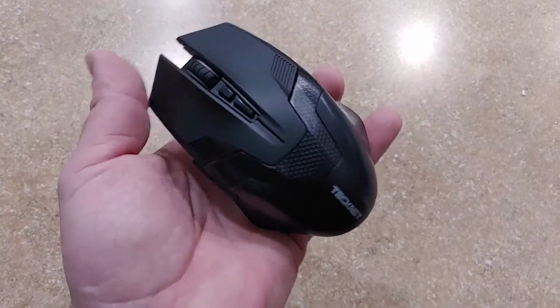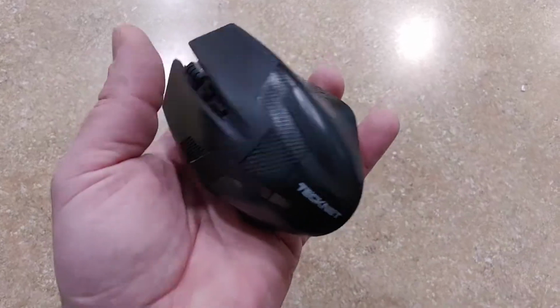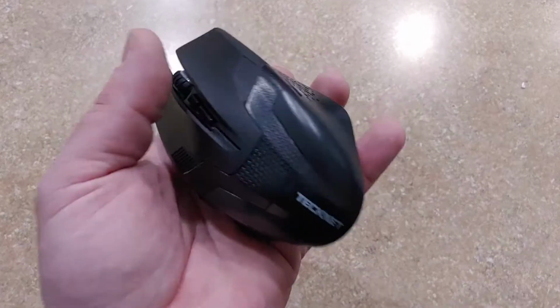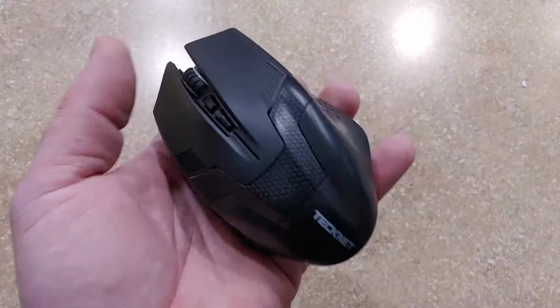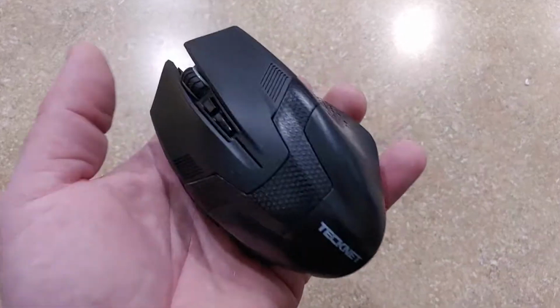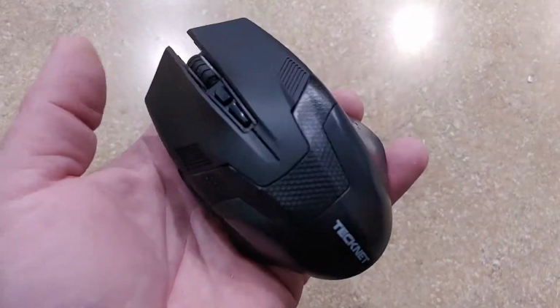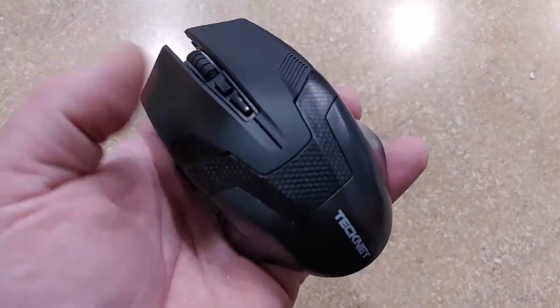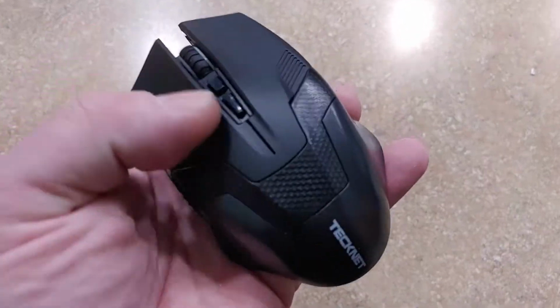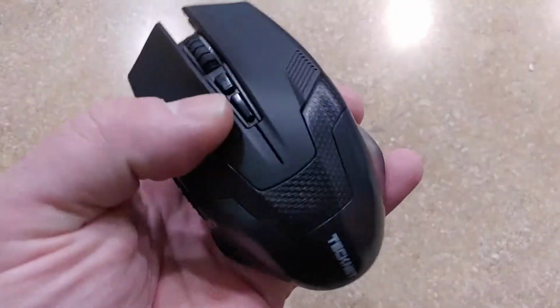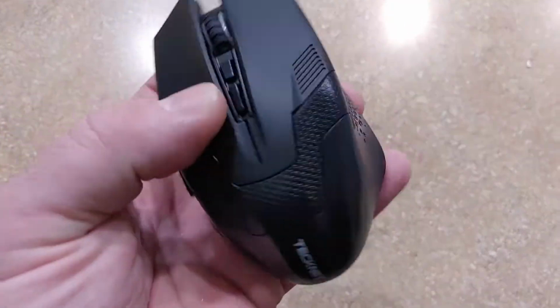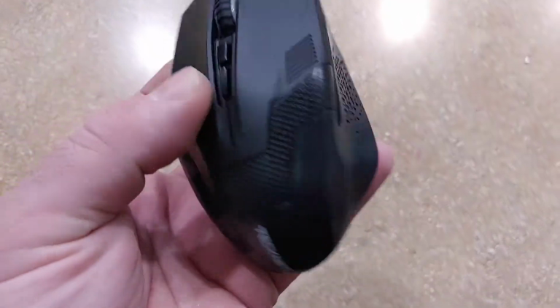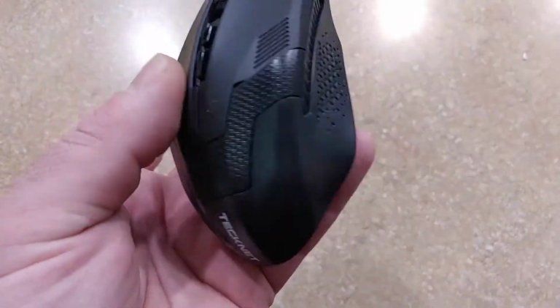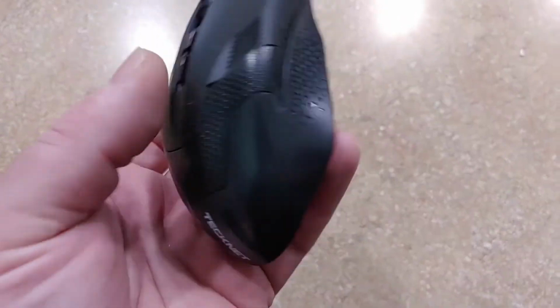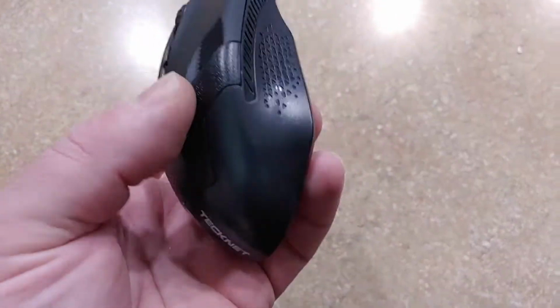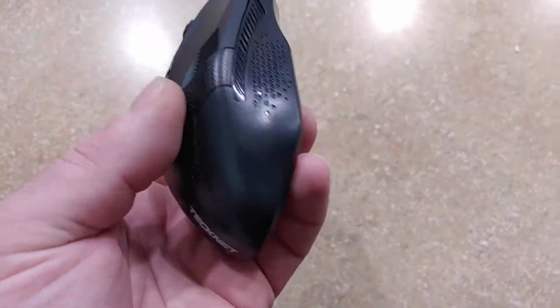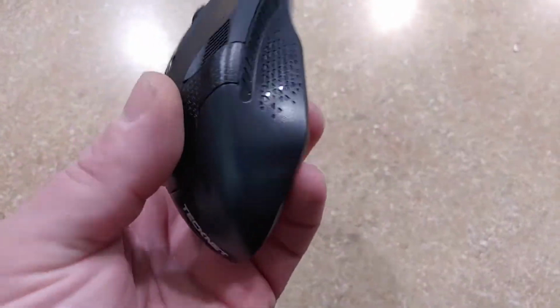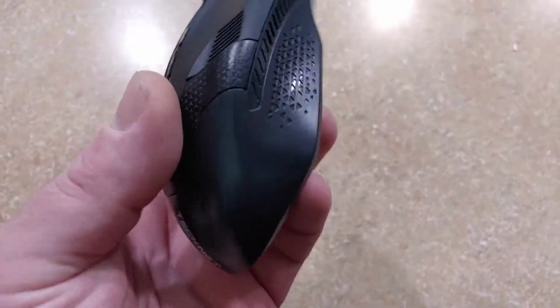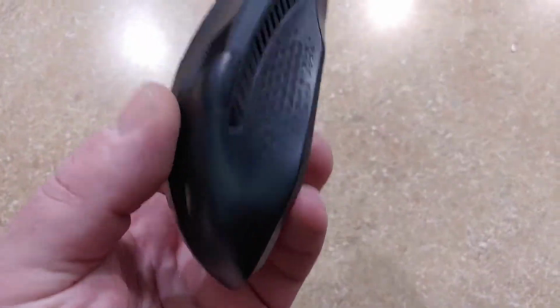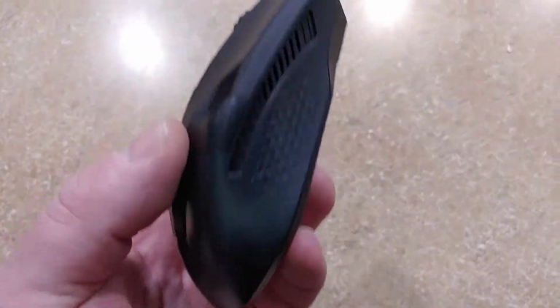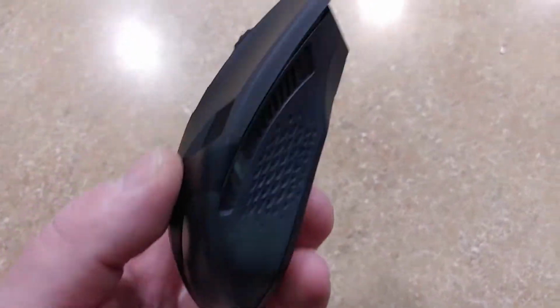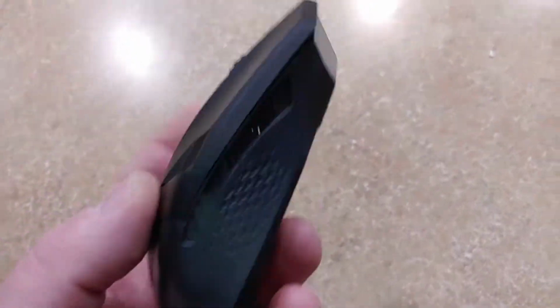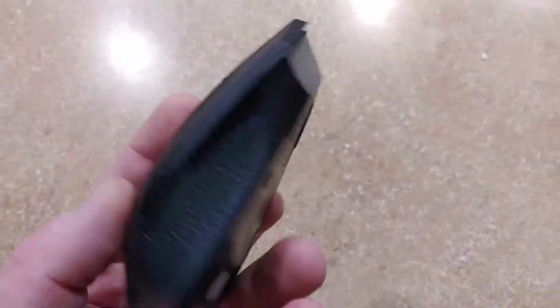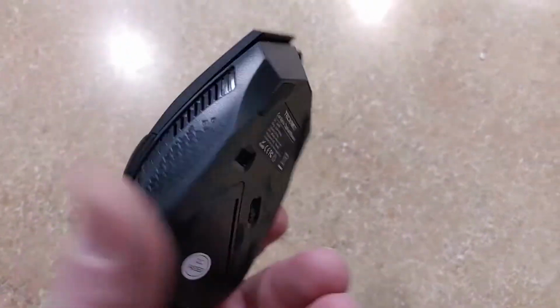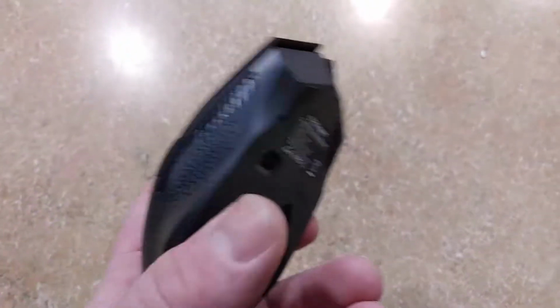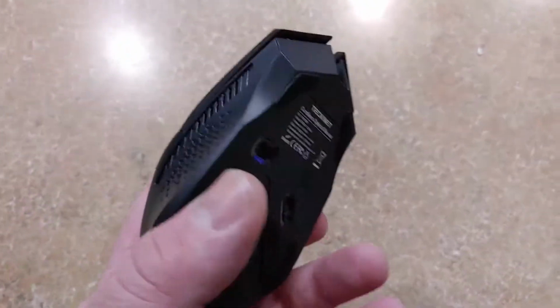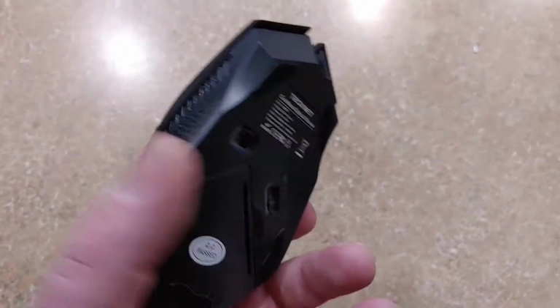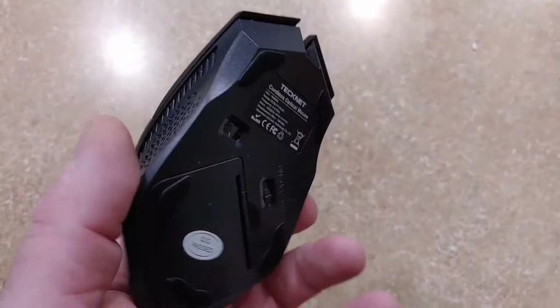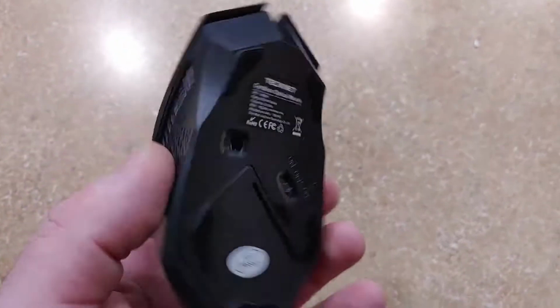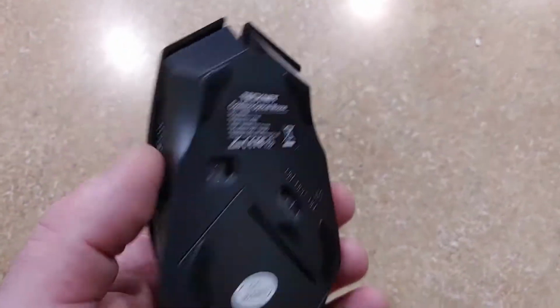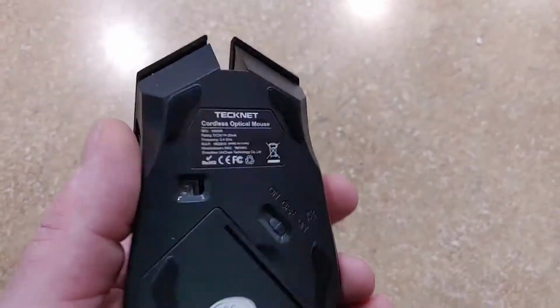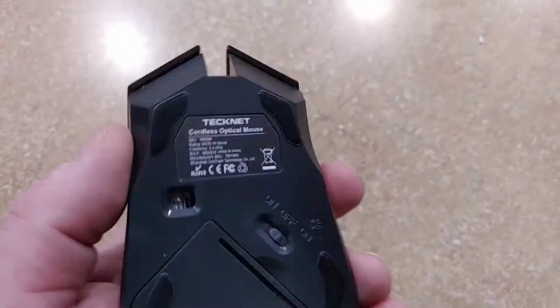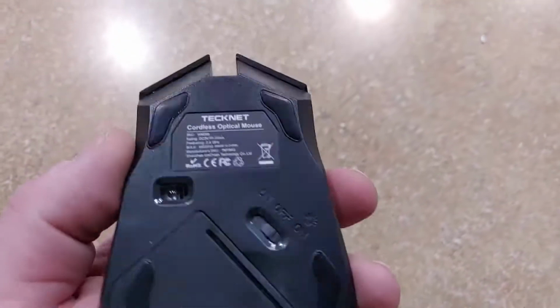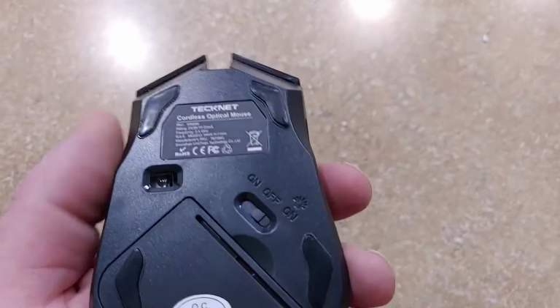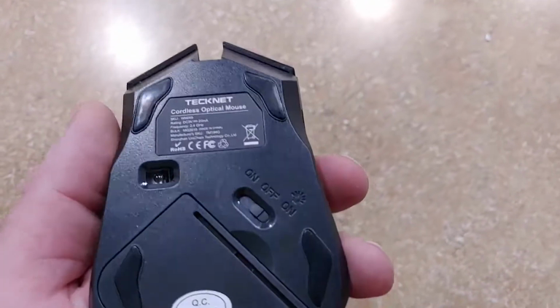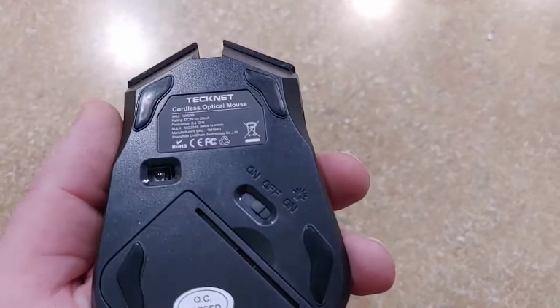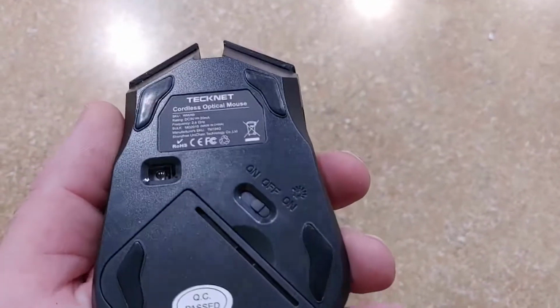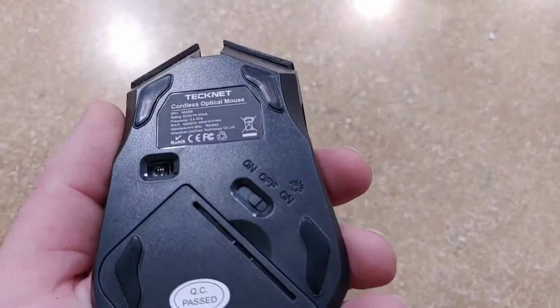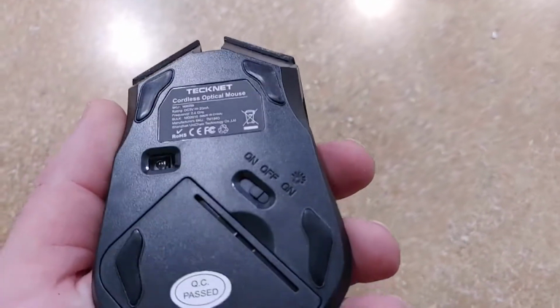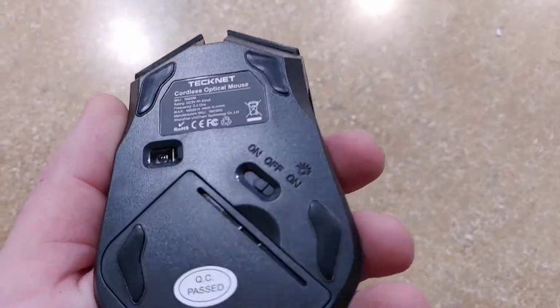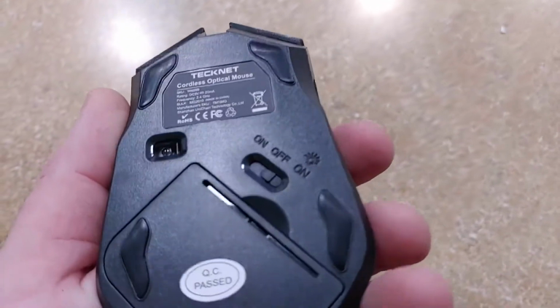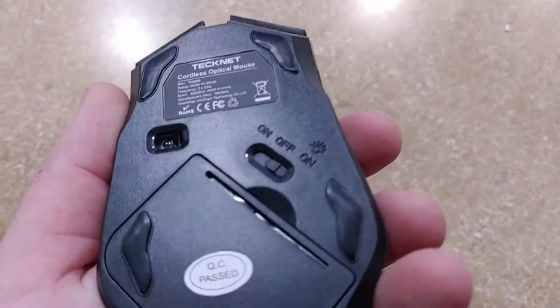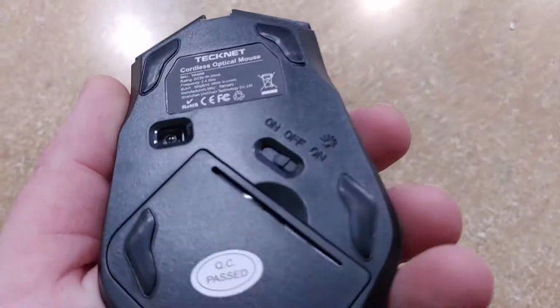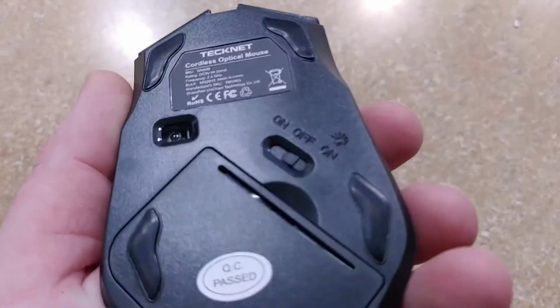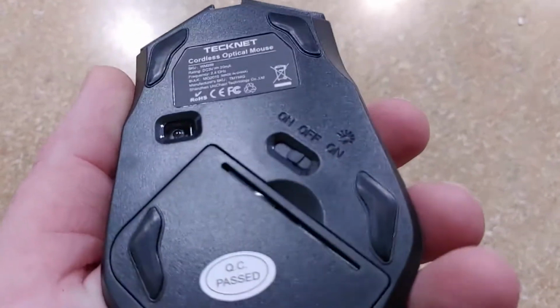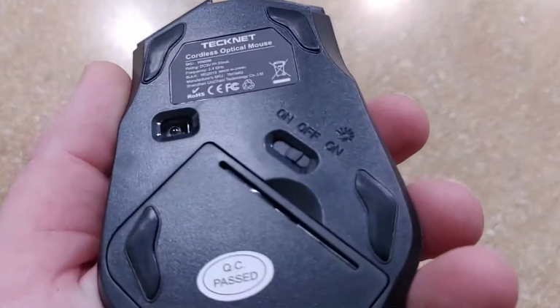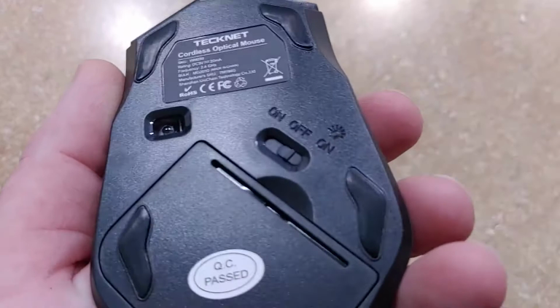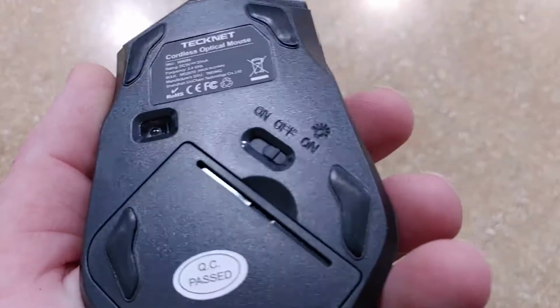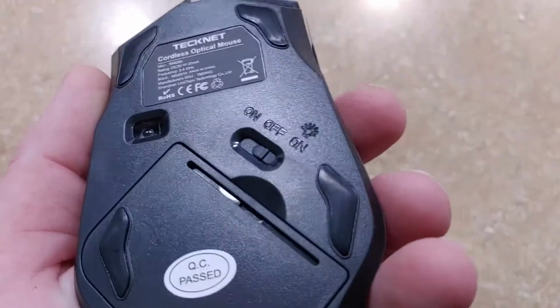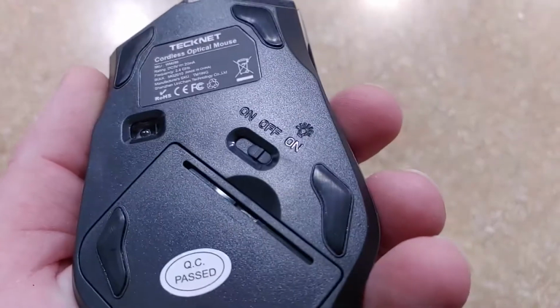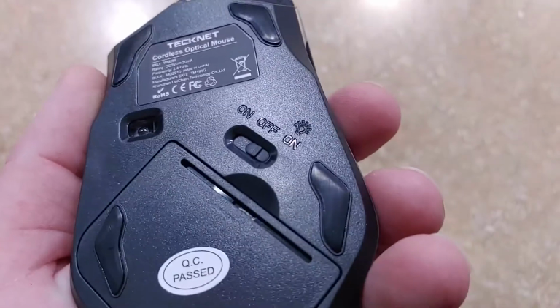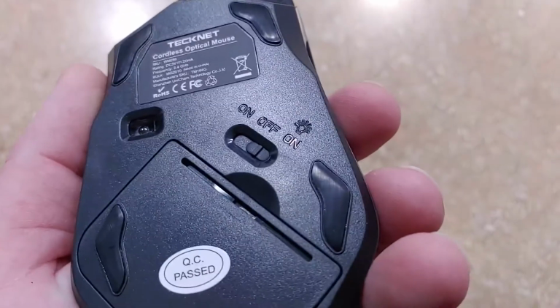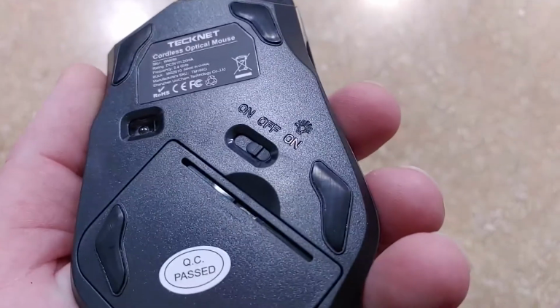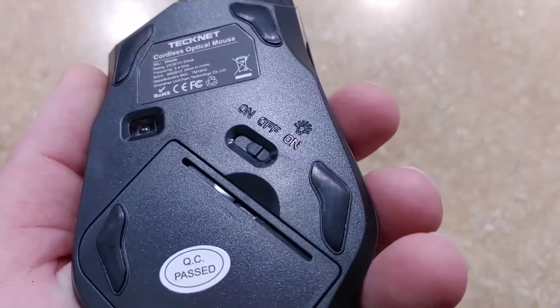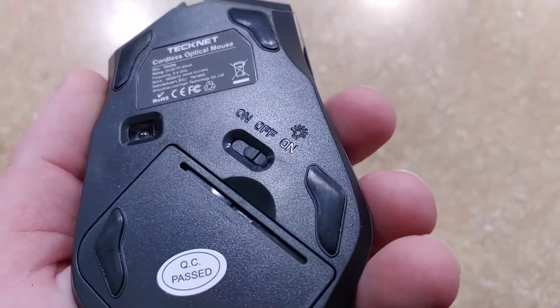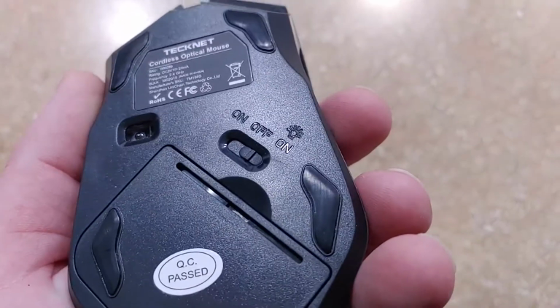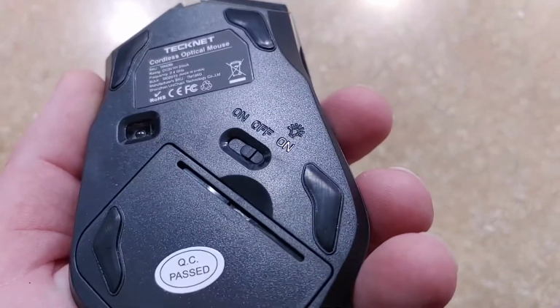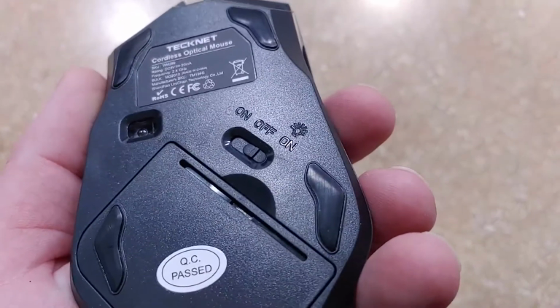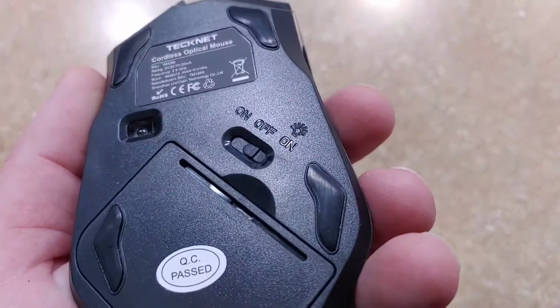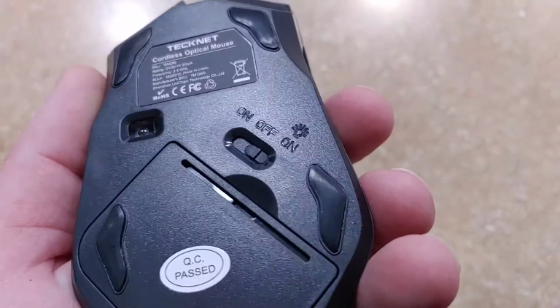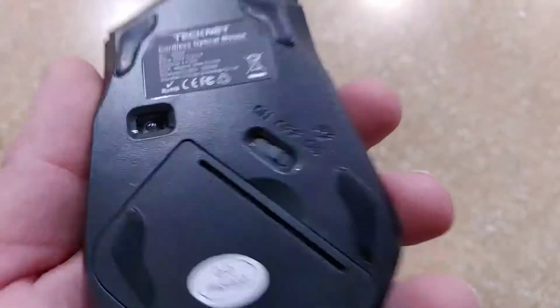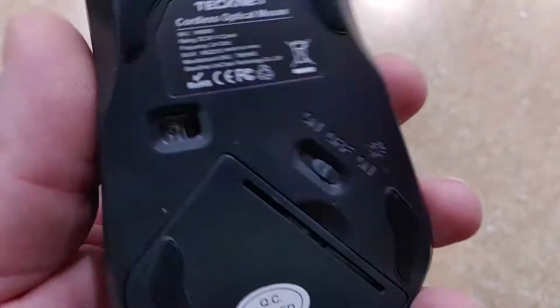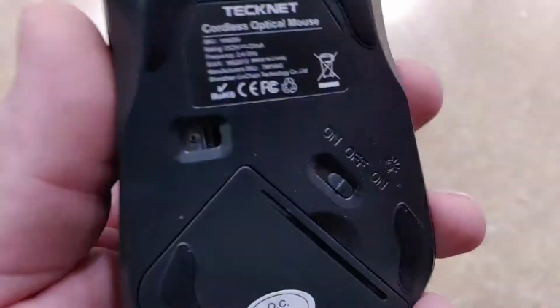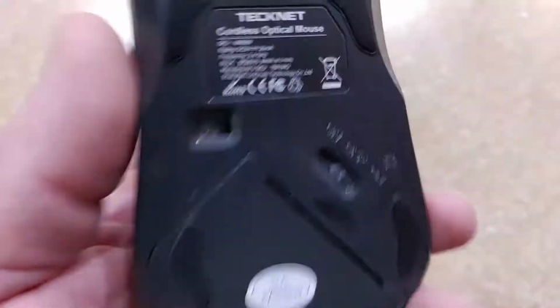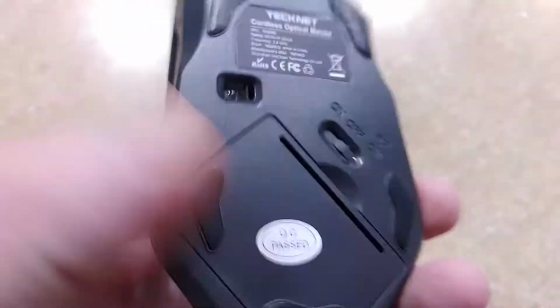Hey guys, what's up? It's a pretty nice little gaming mouse I got here. It's pretty nice. On and off button down there.